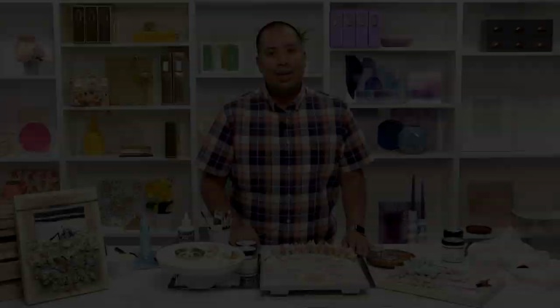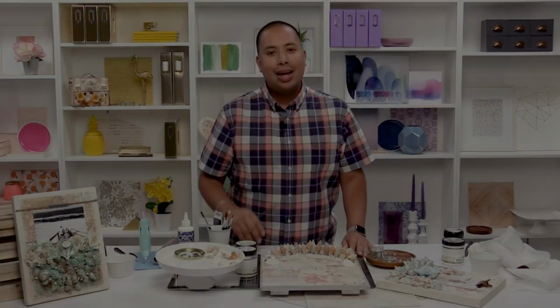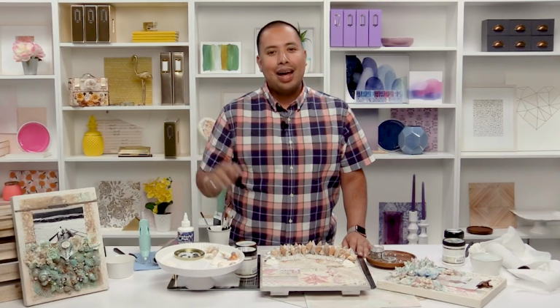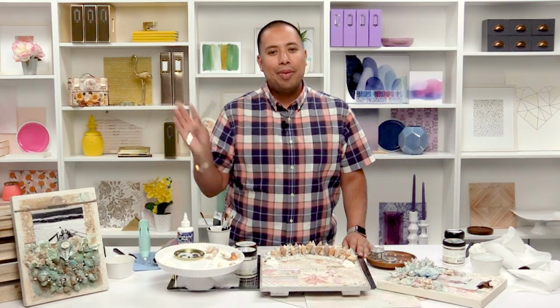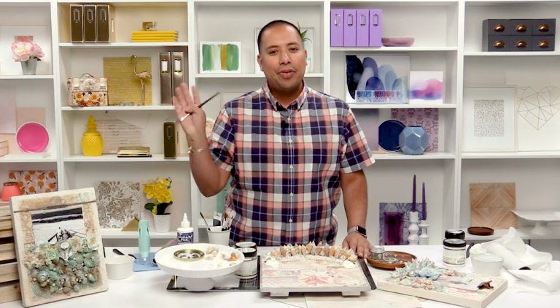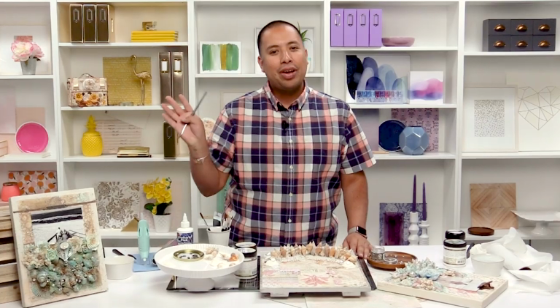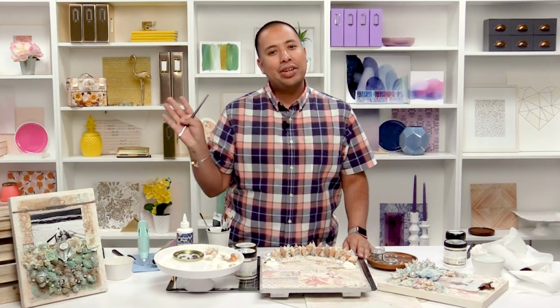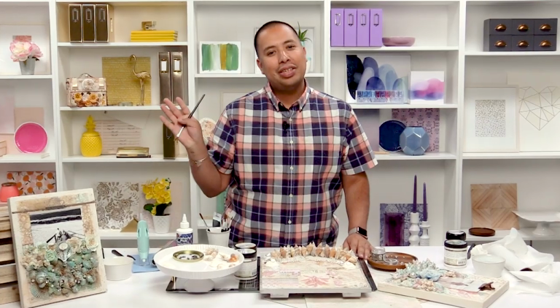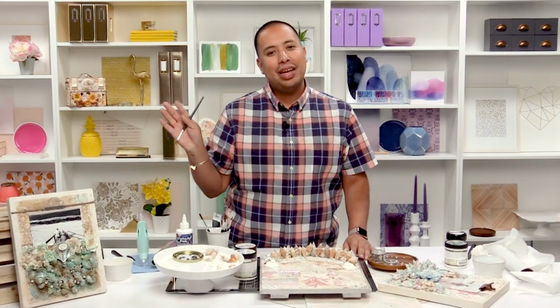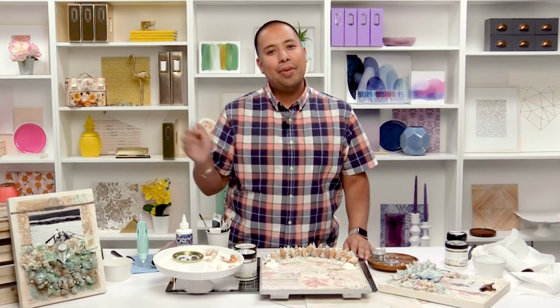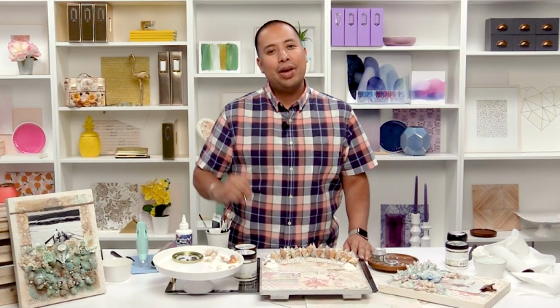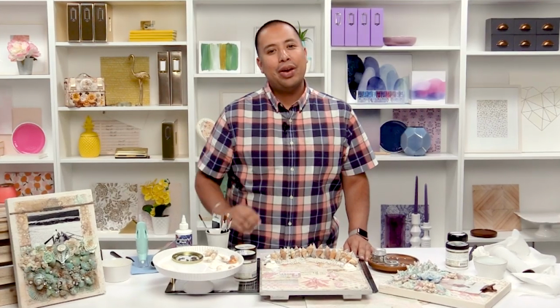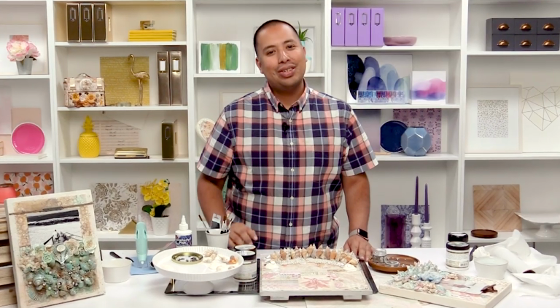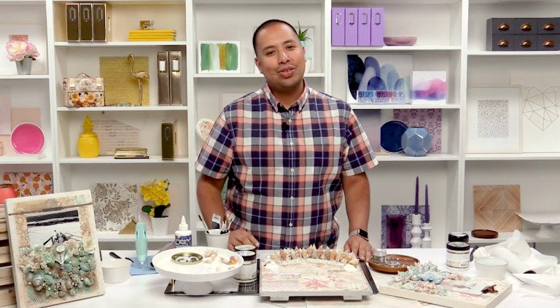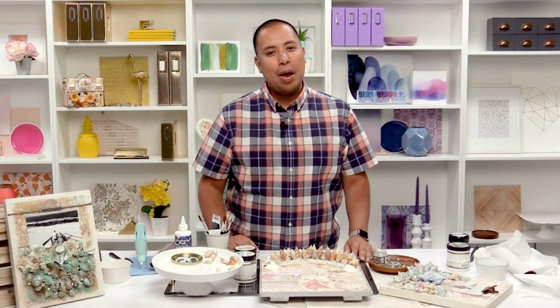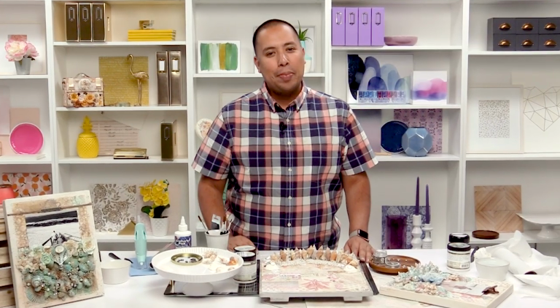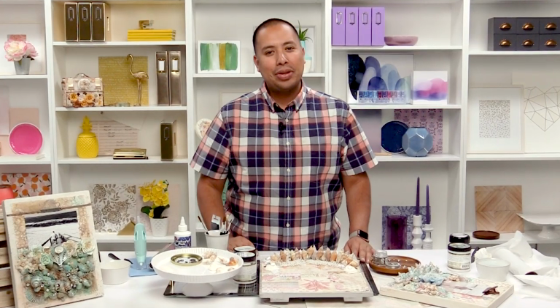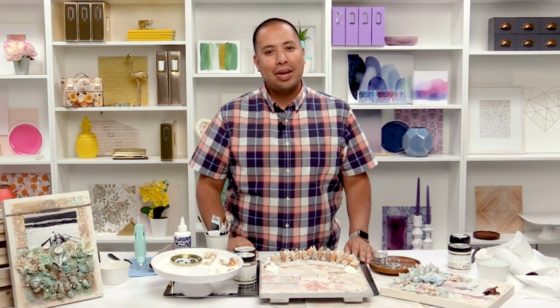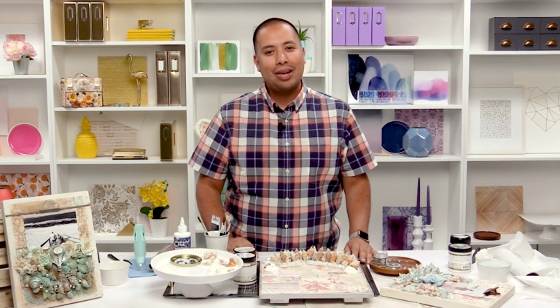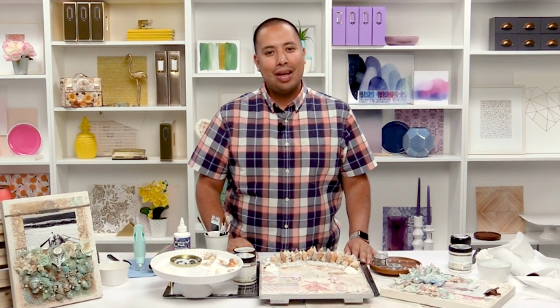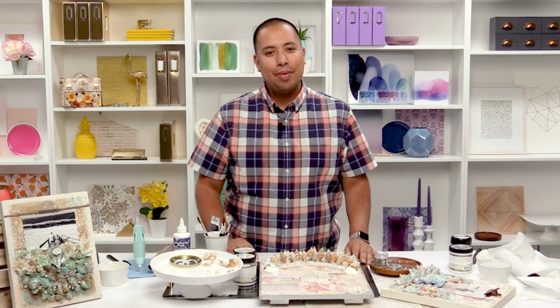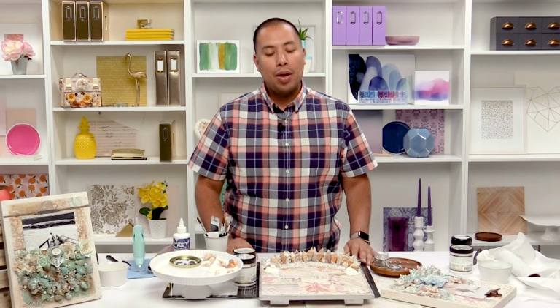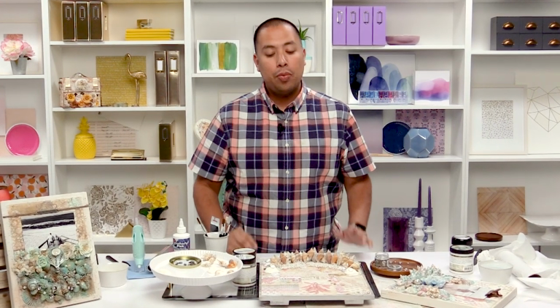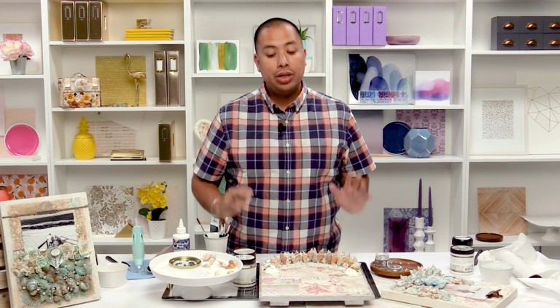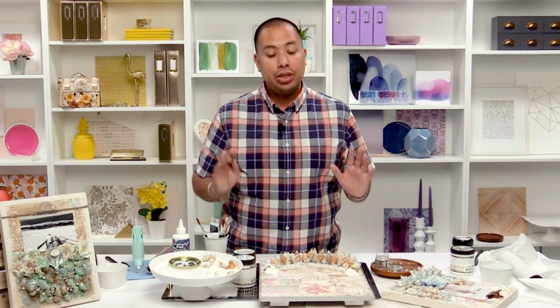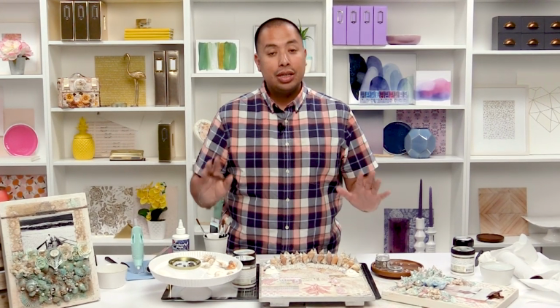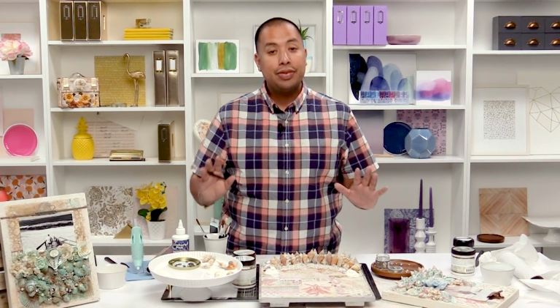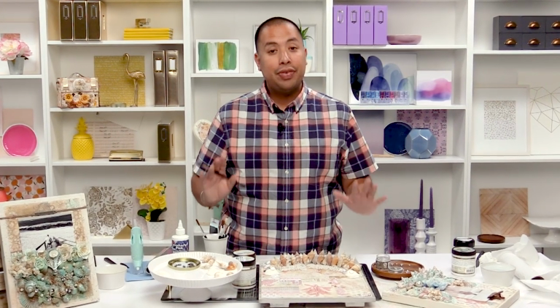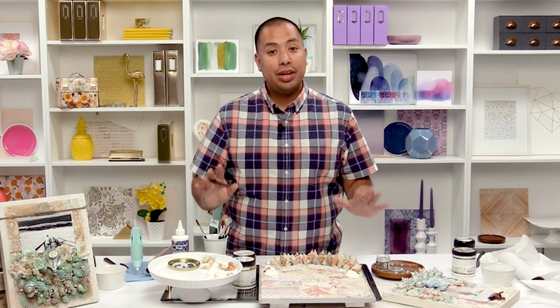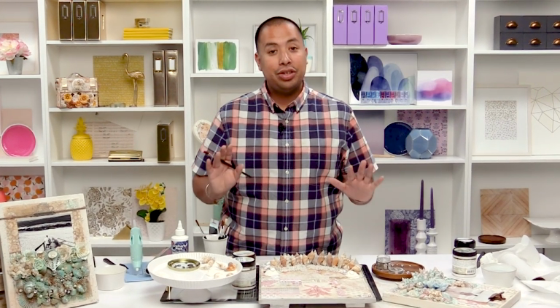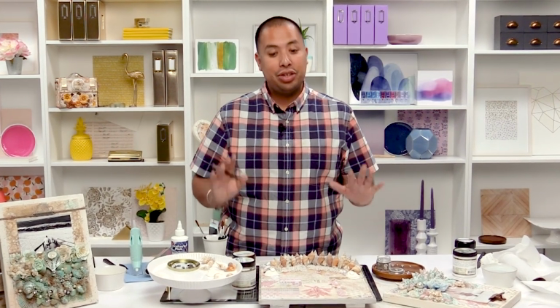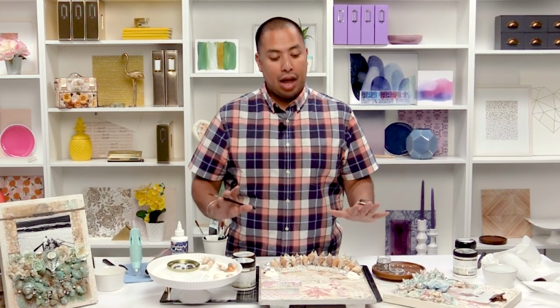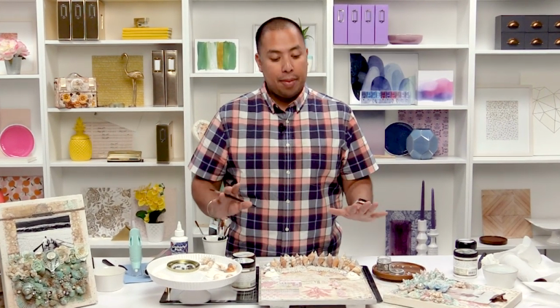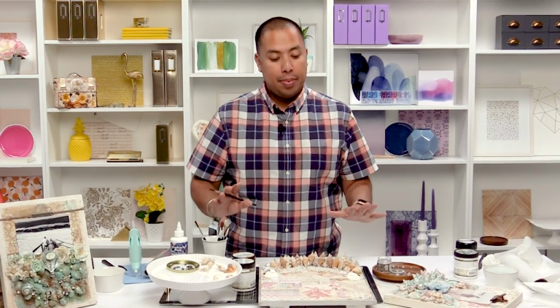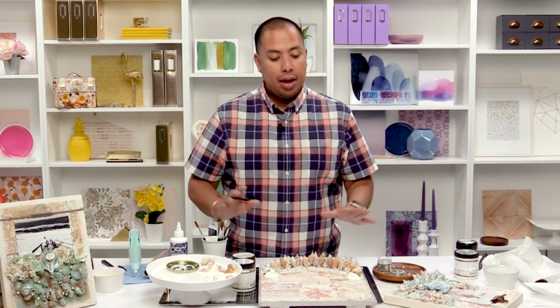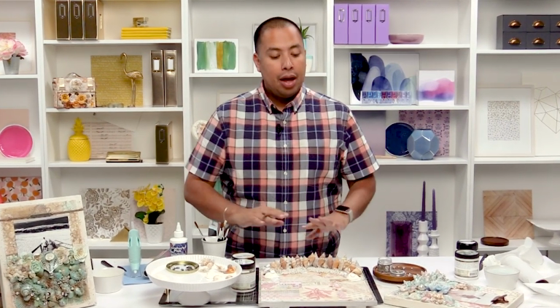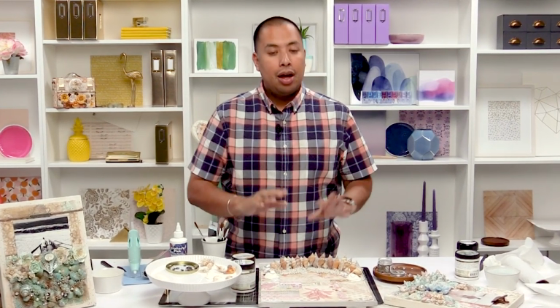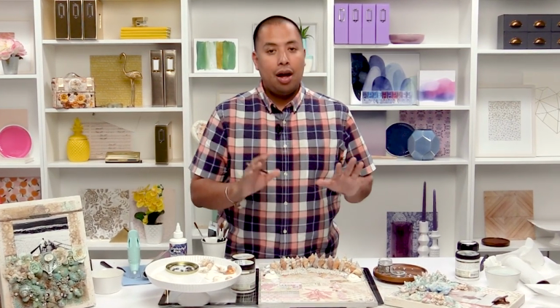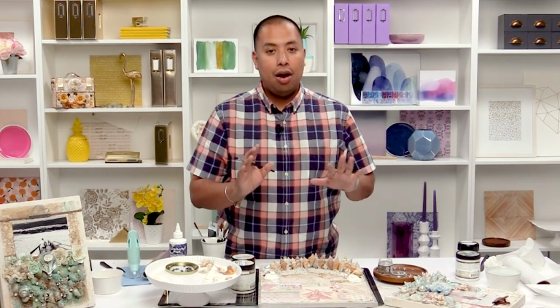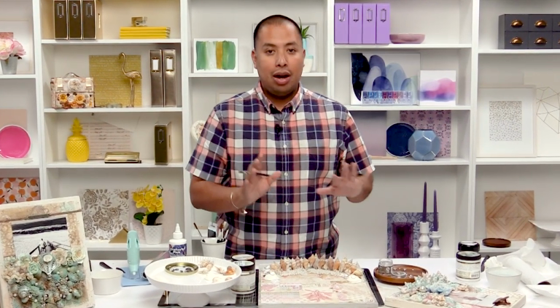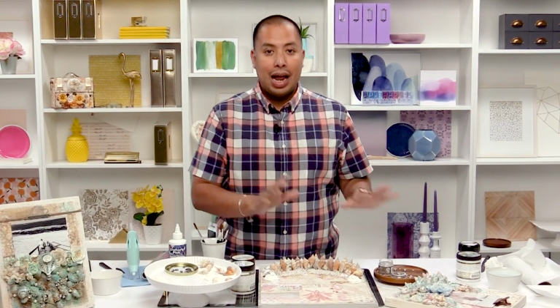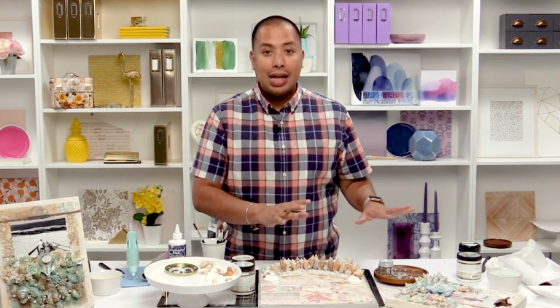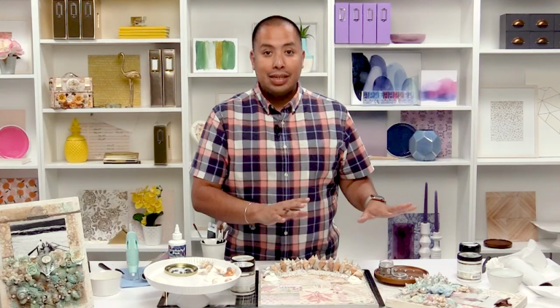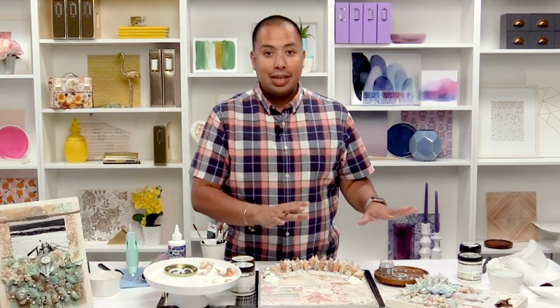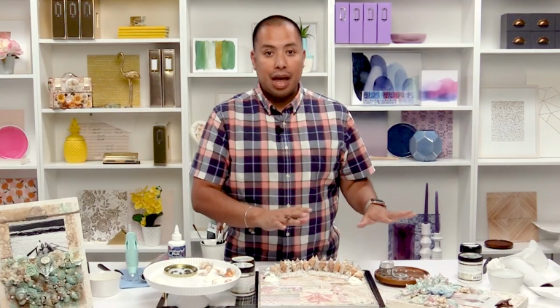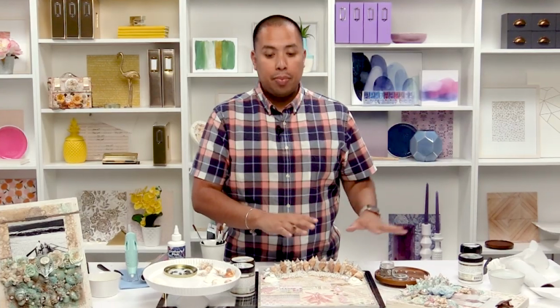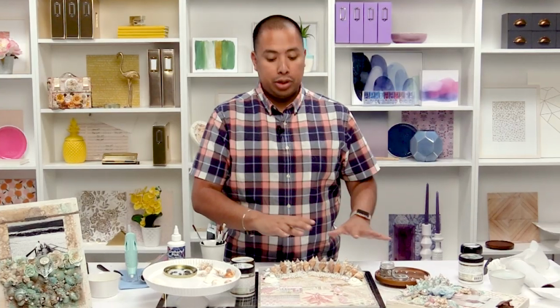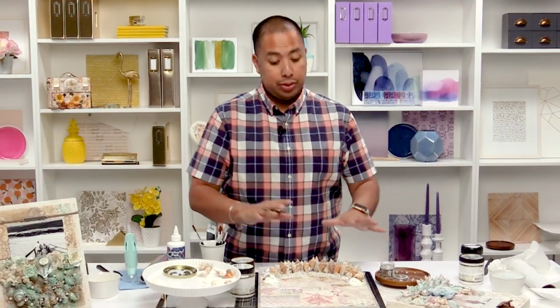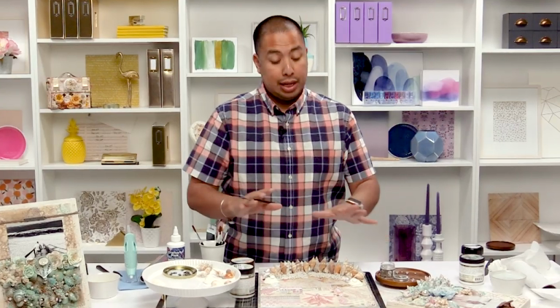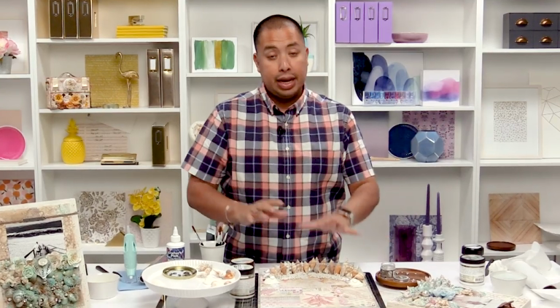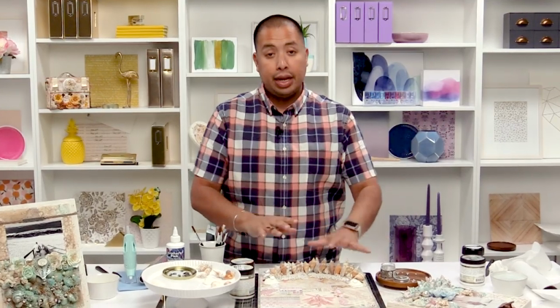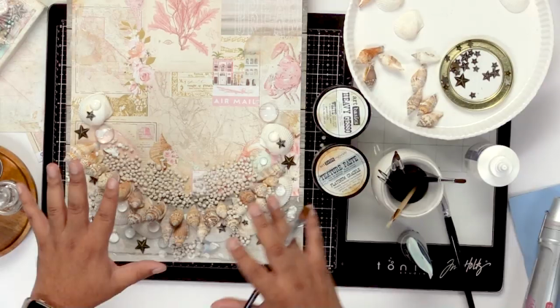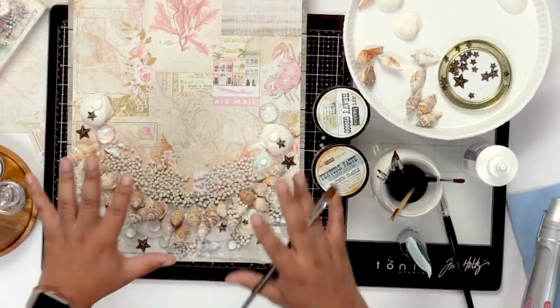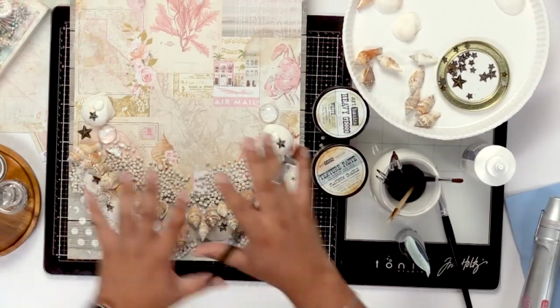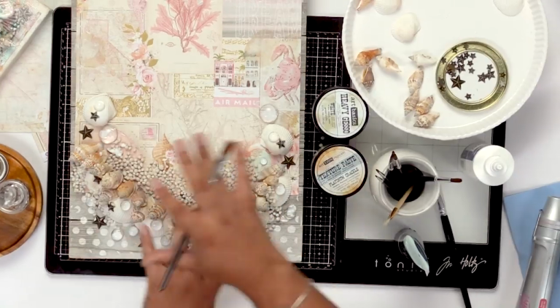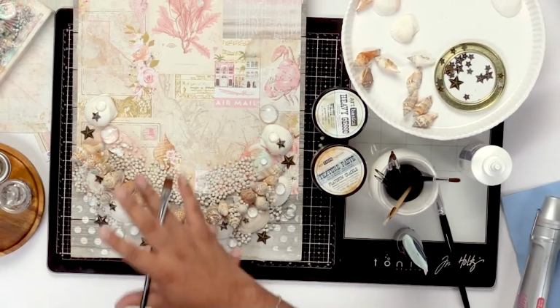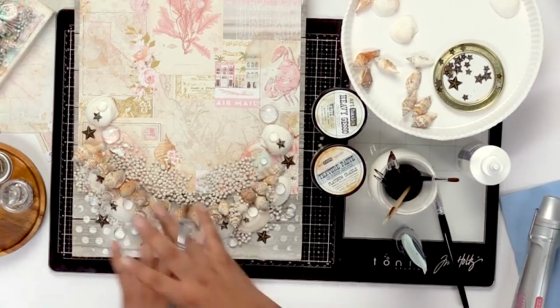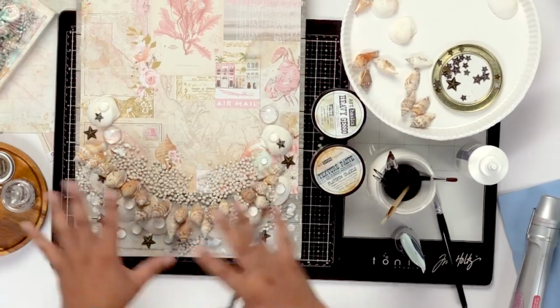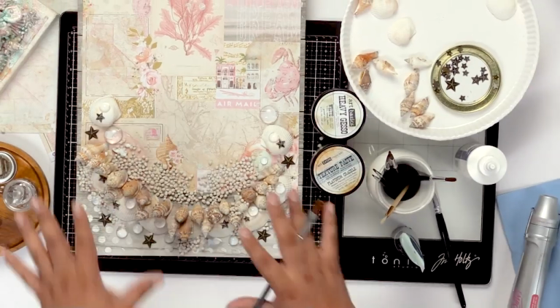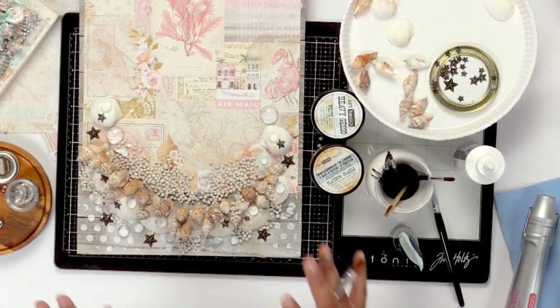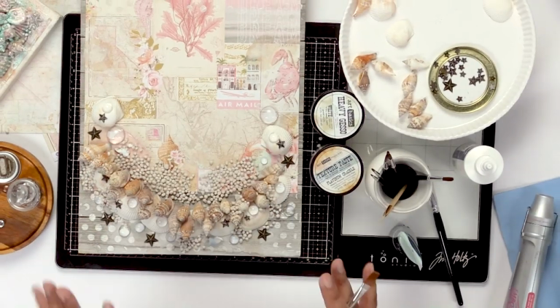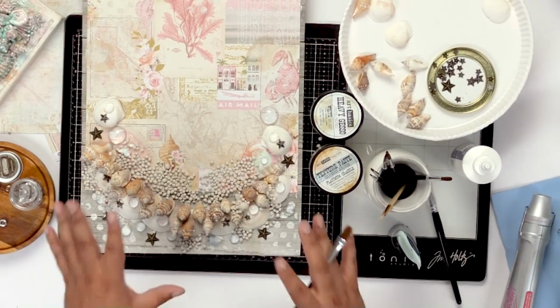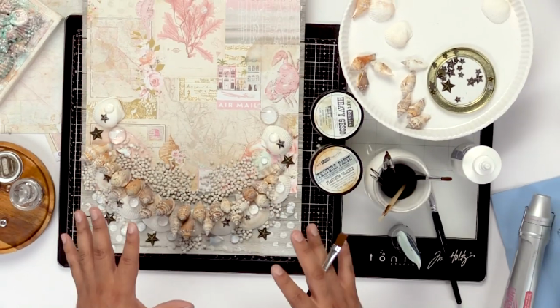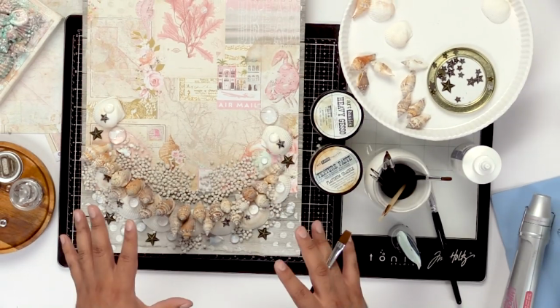Hi, I'm Frank Garcia. I'm here at scrapbook.com and we just finished up our last step, which was letting all of this goodness dry.